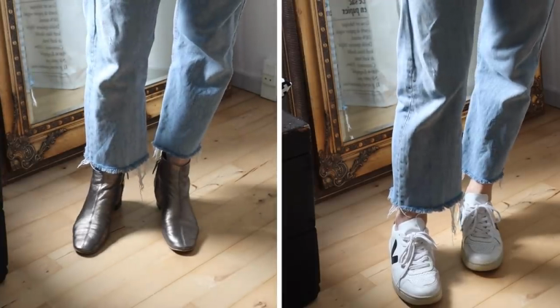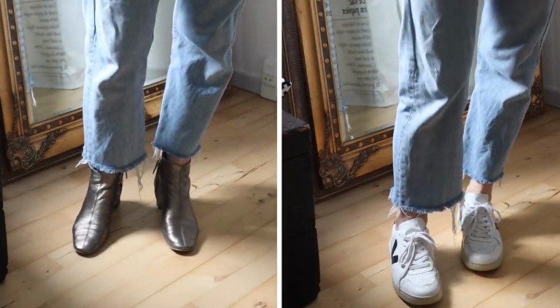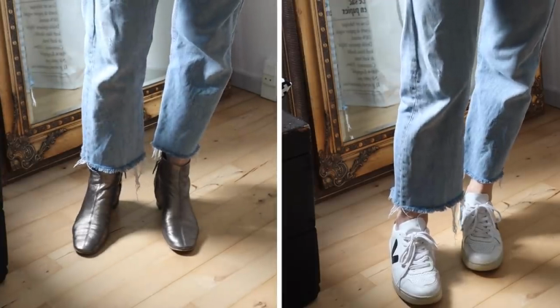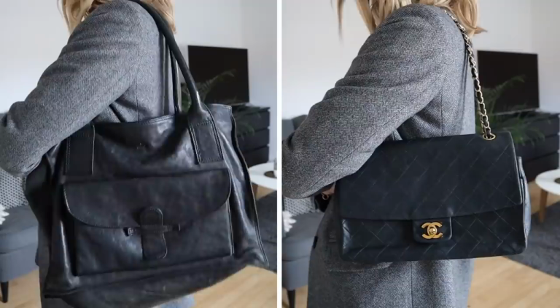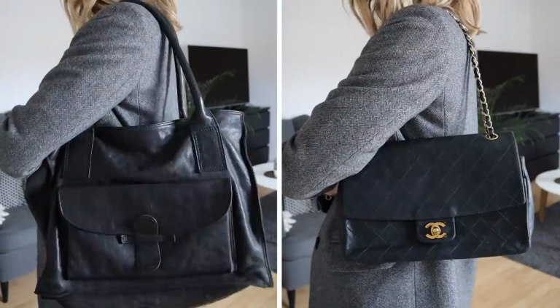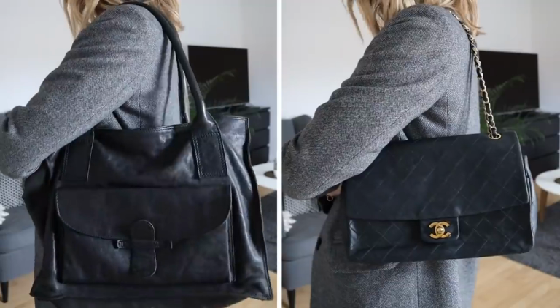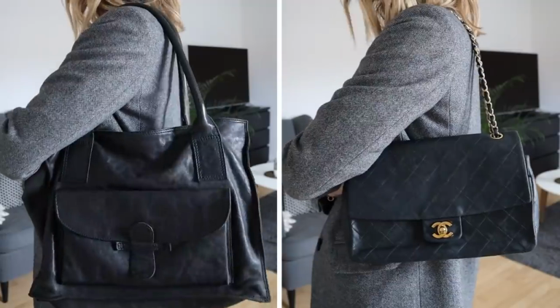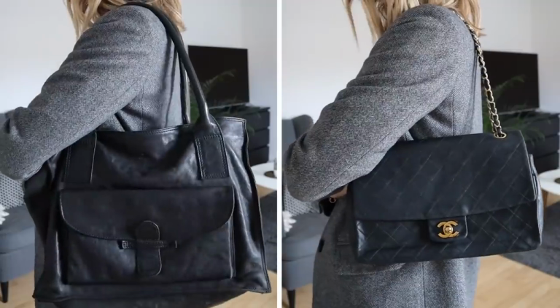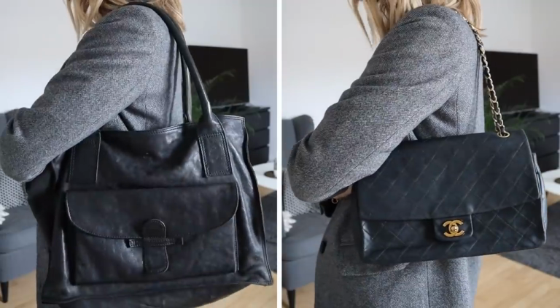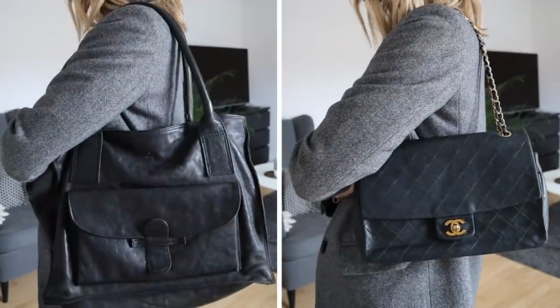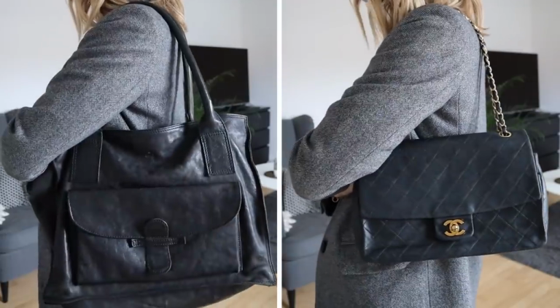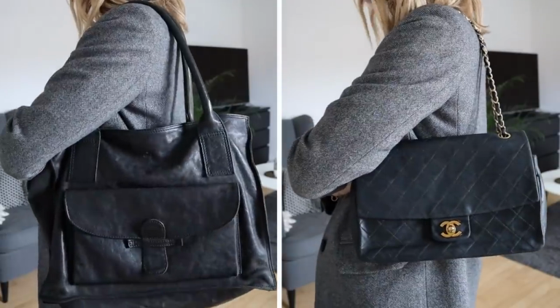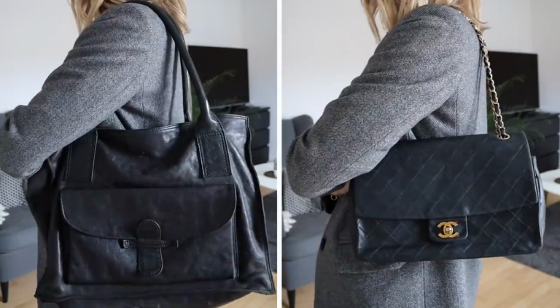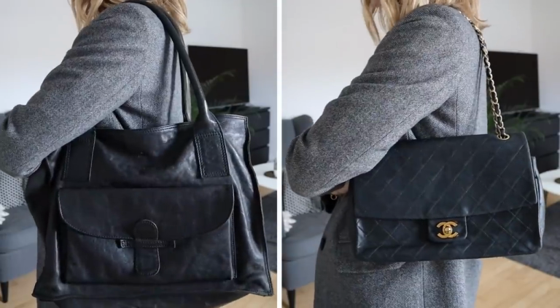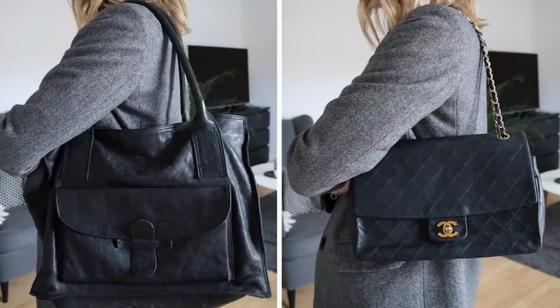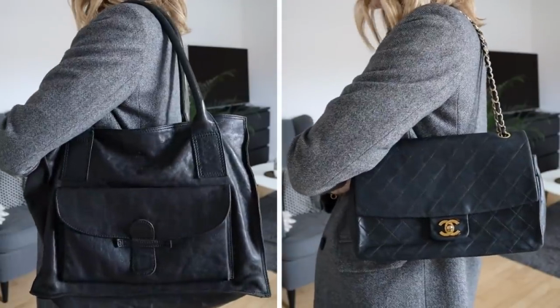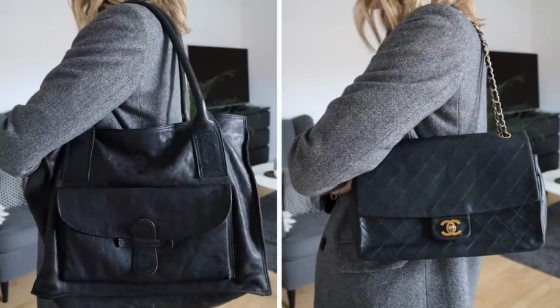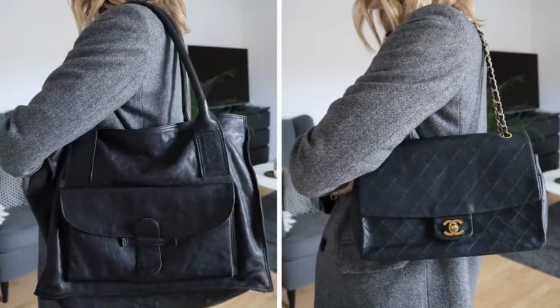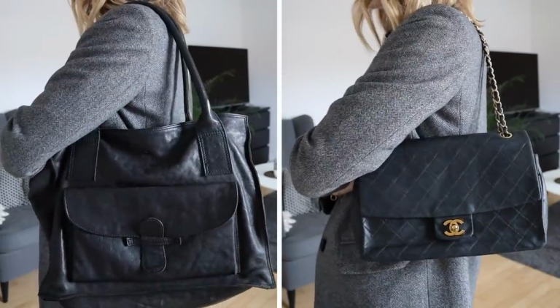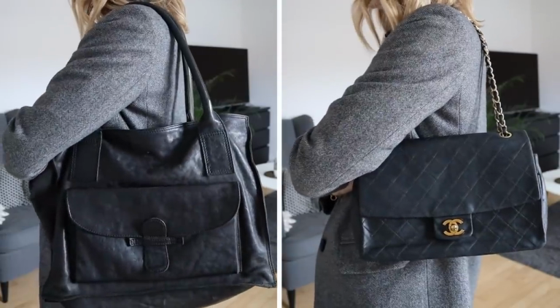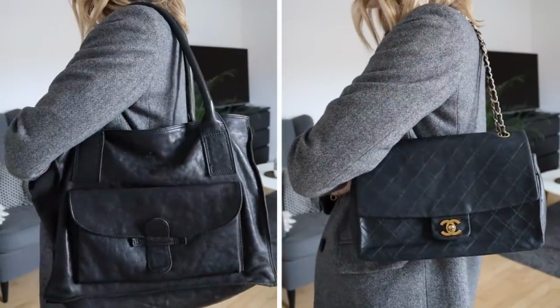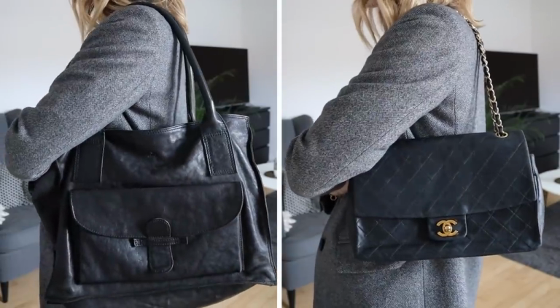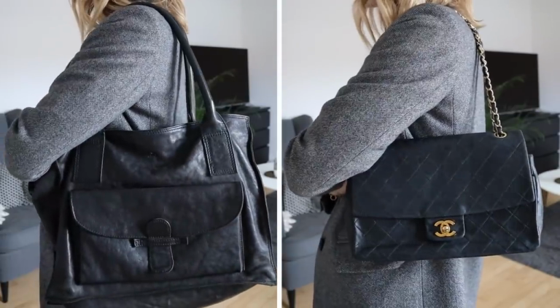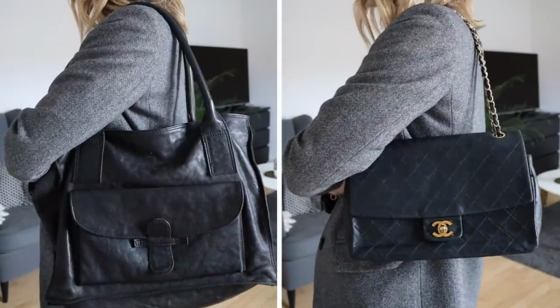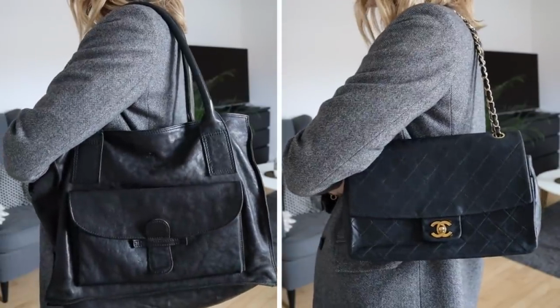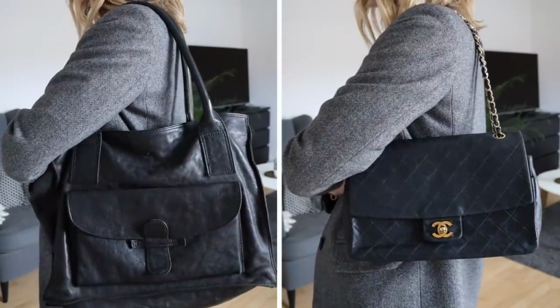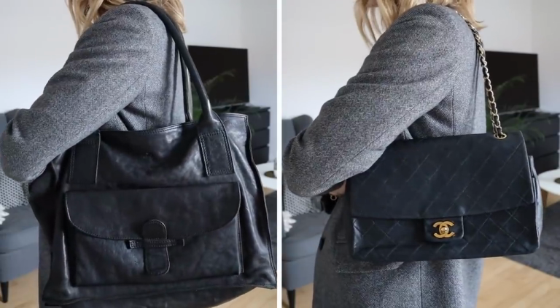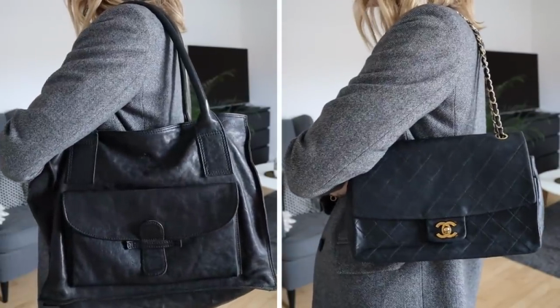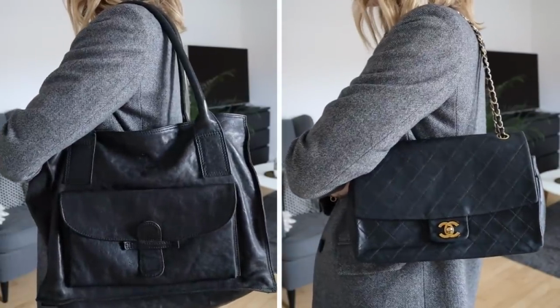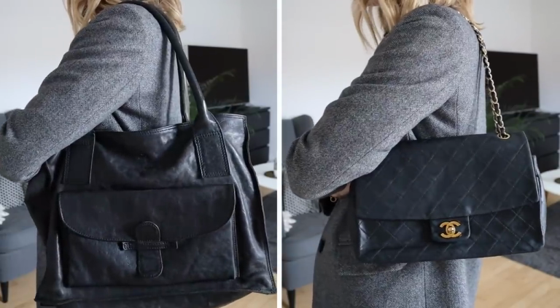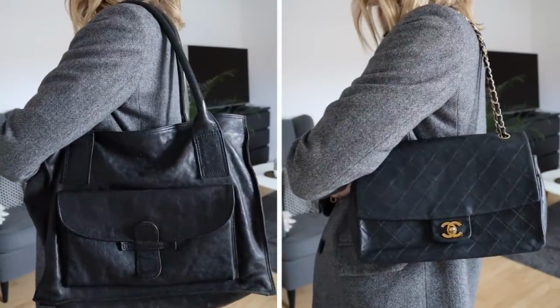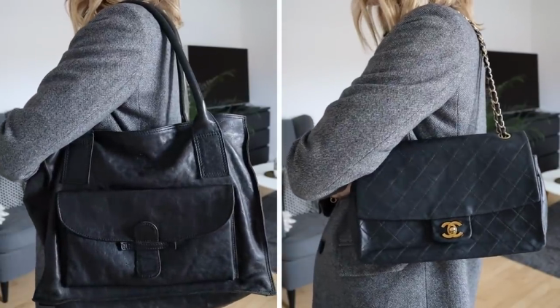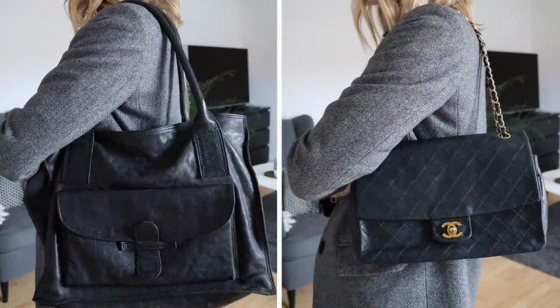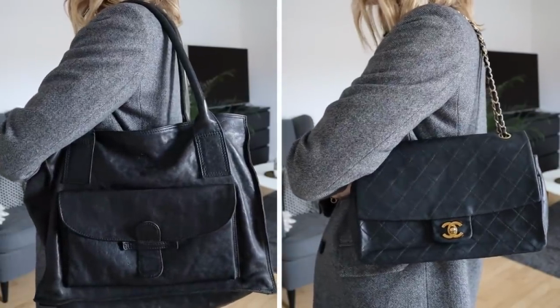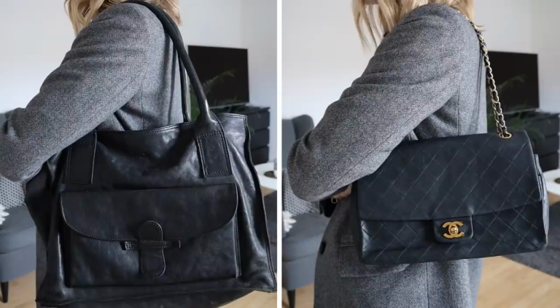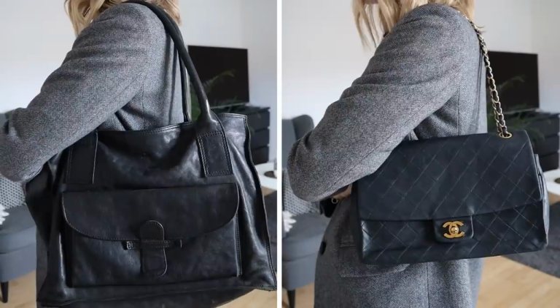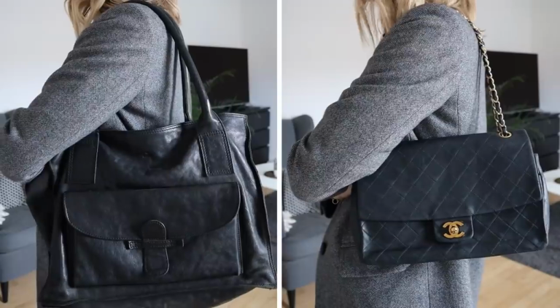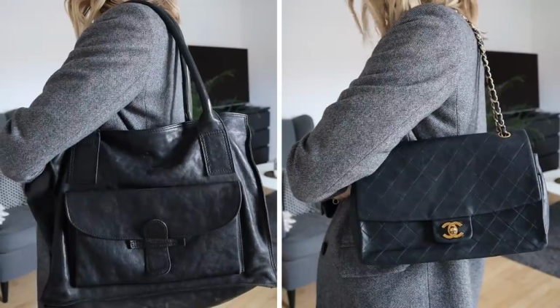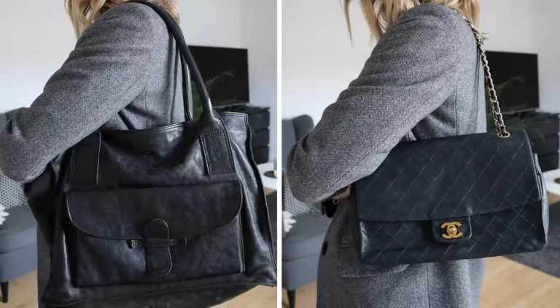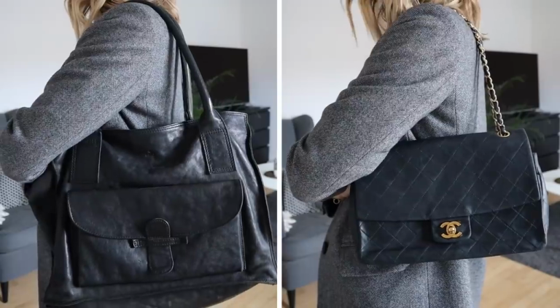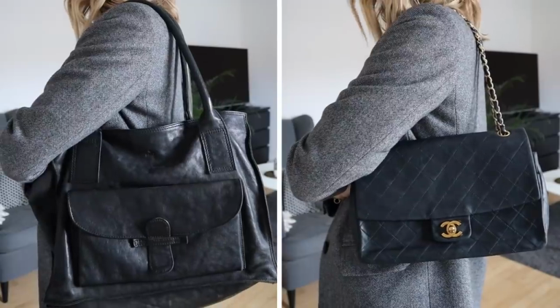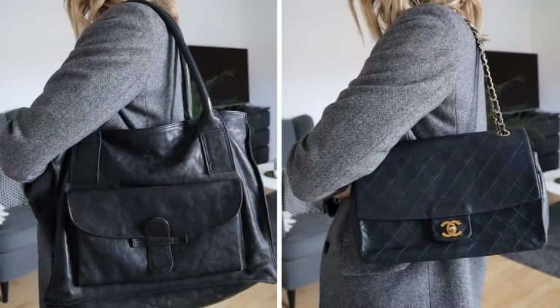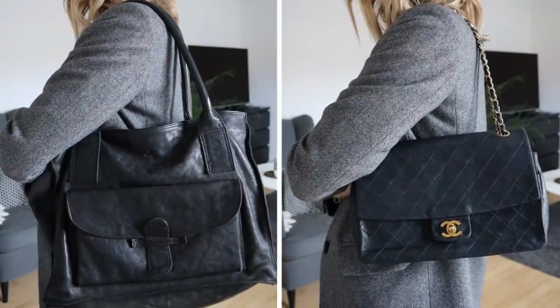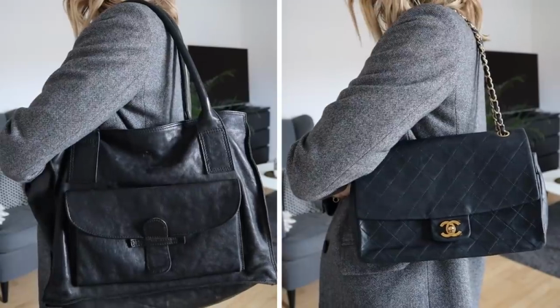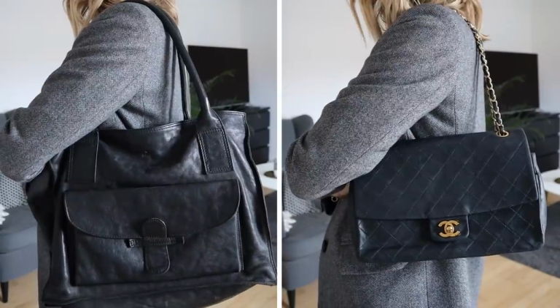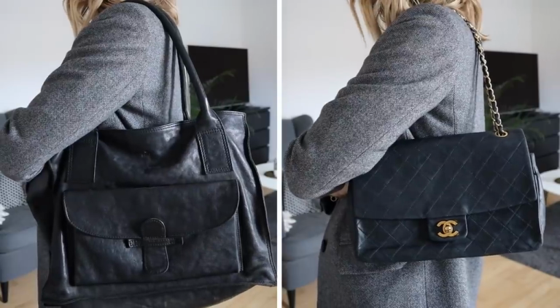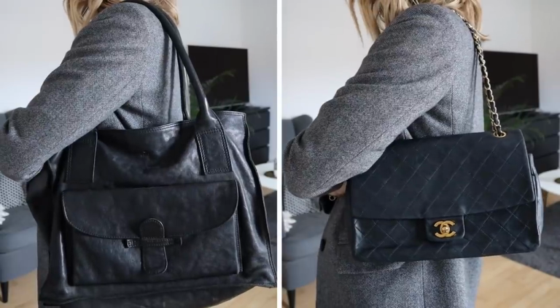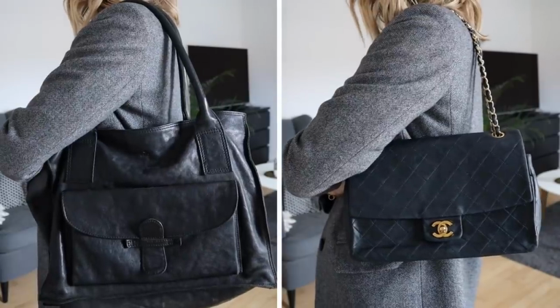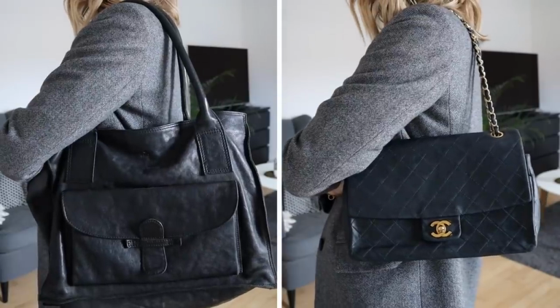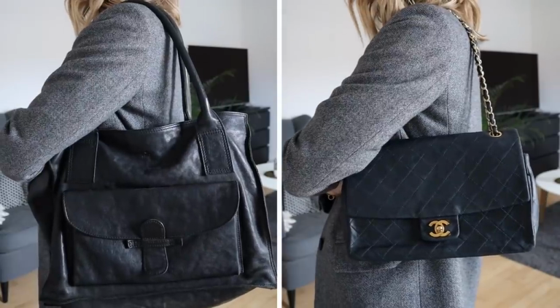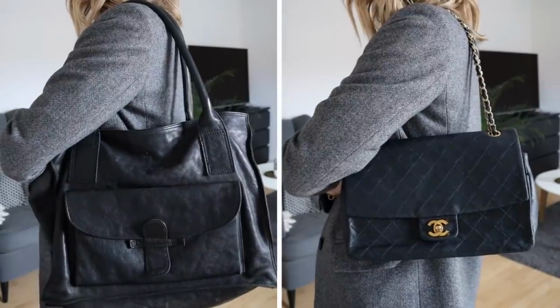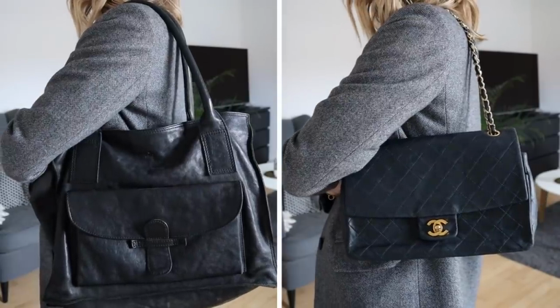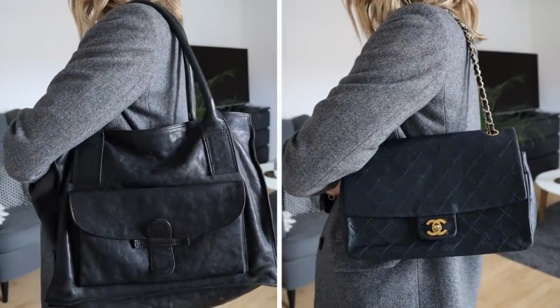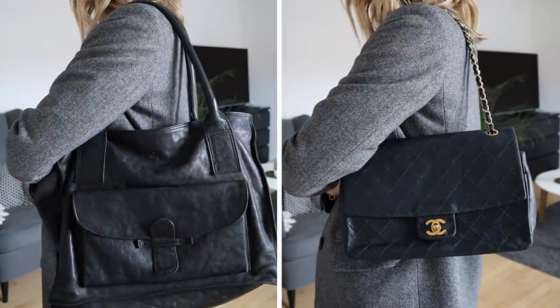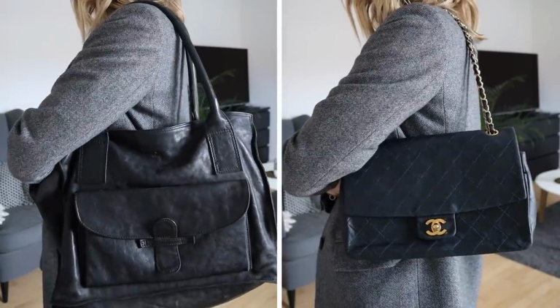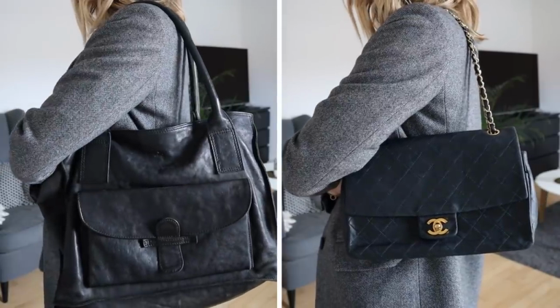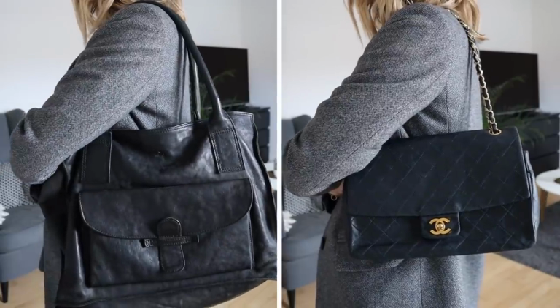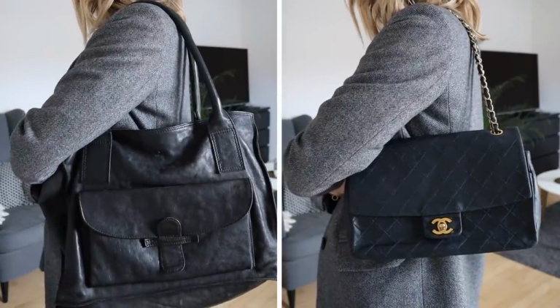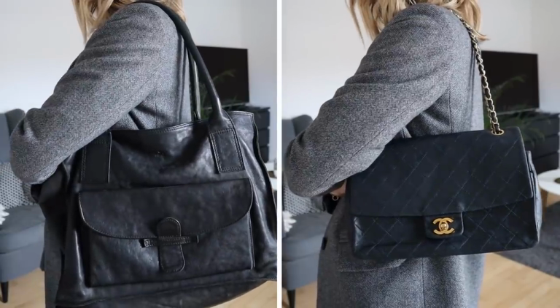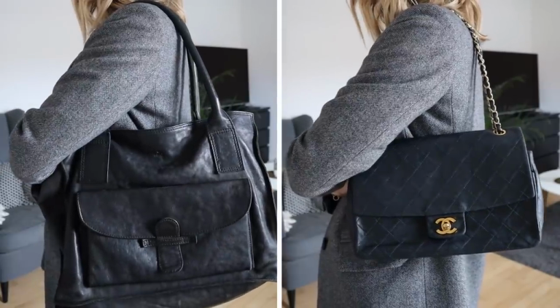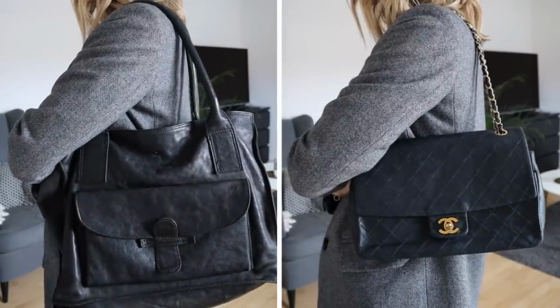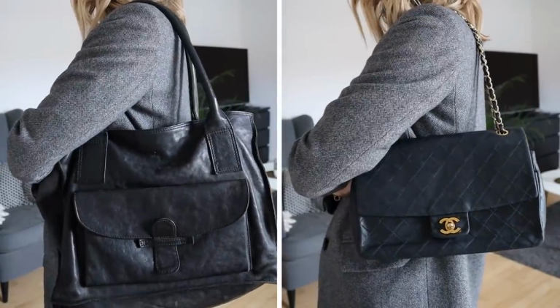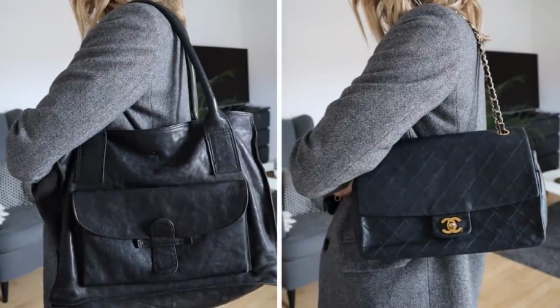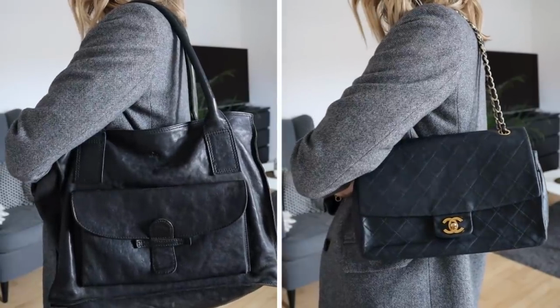I brought two bags for this trip: my shopper bag for during the day and then my vintage Chanel bag for the evenings.